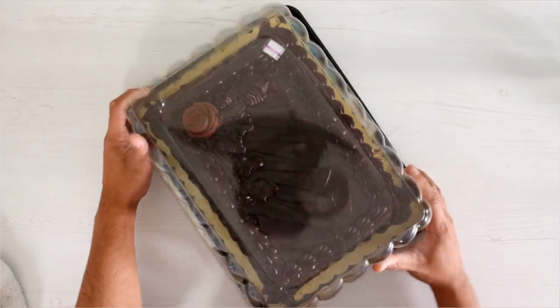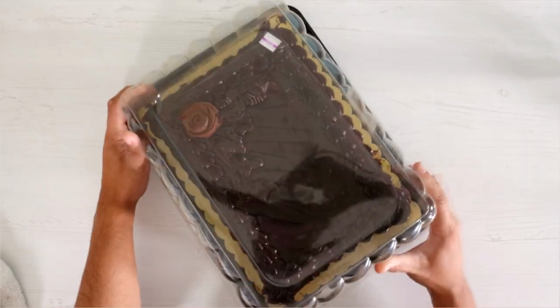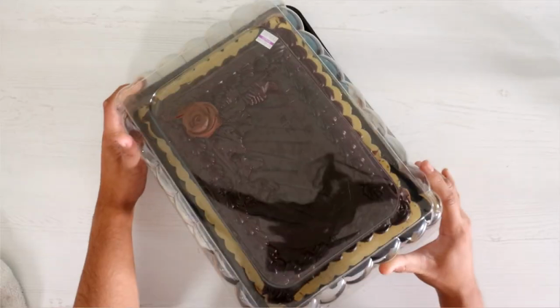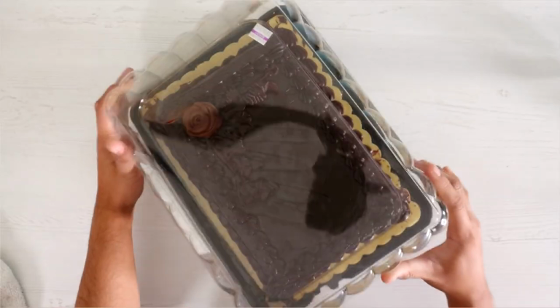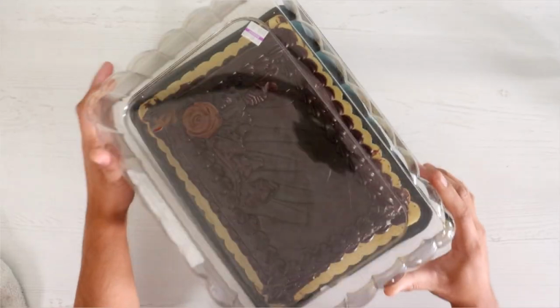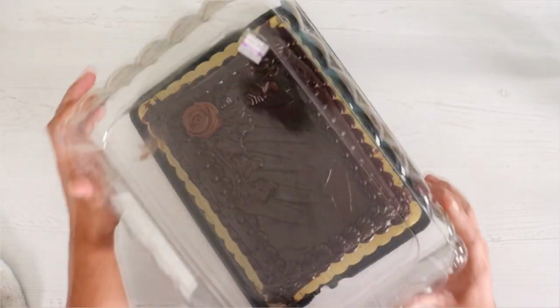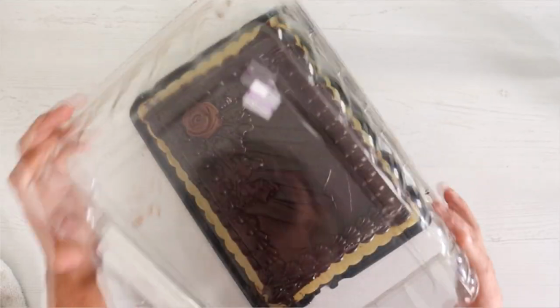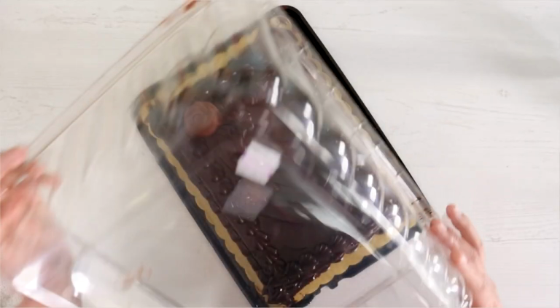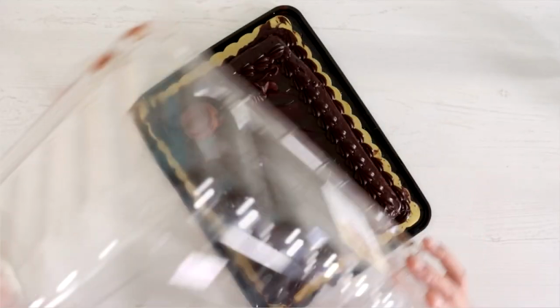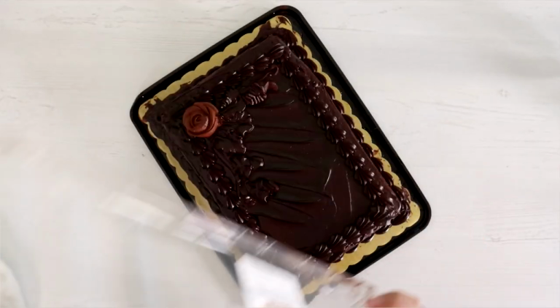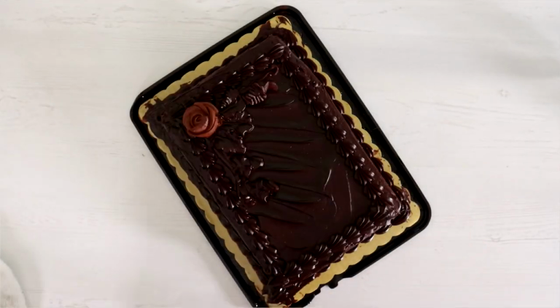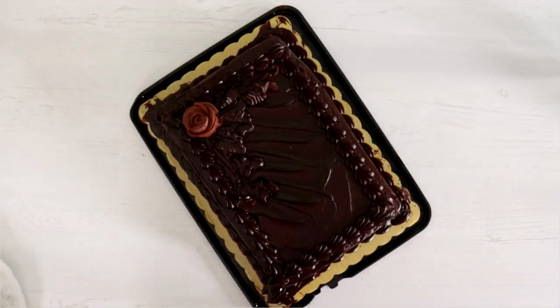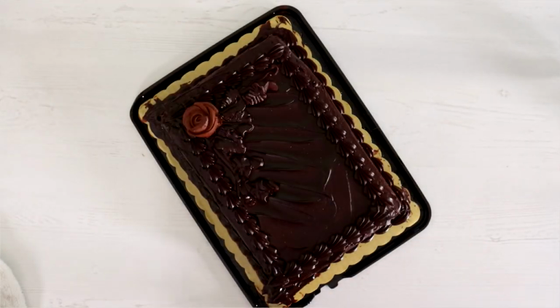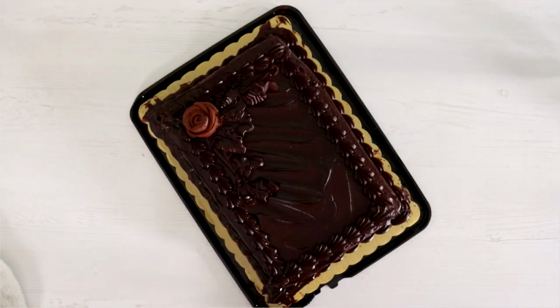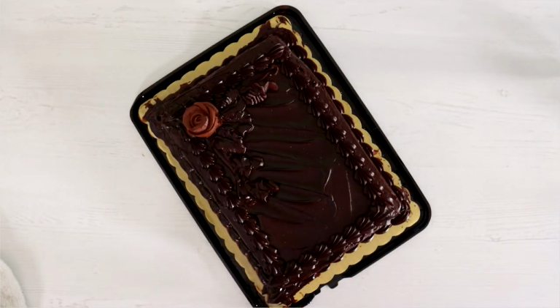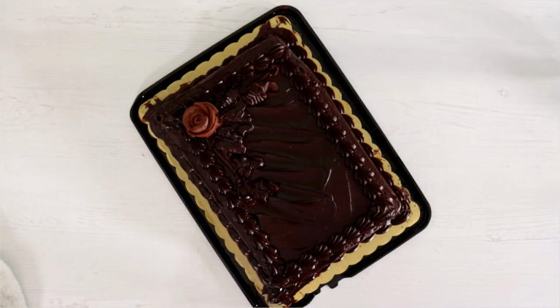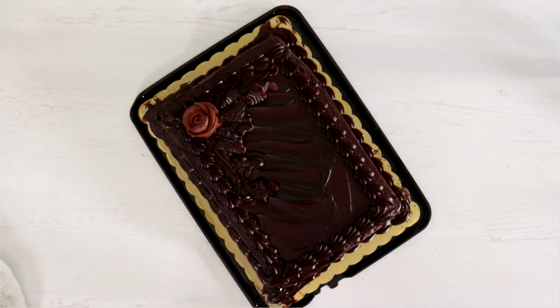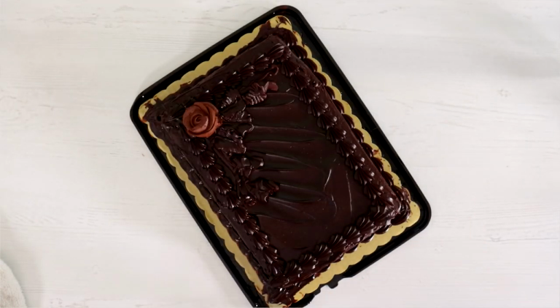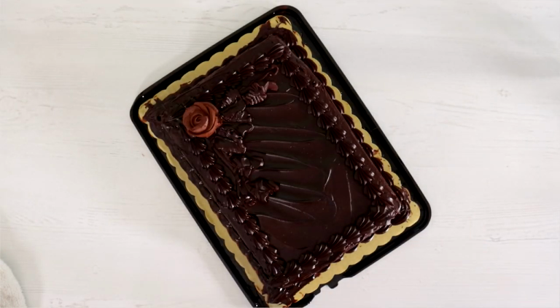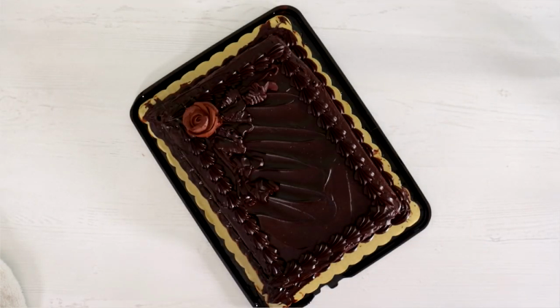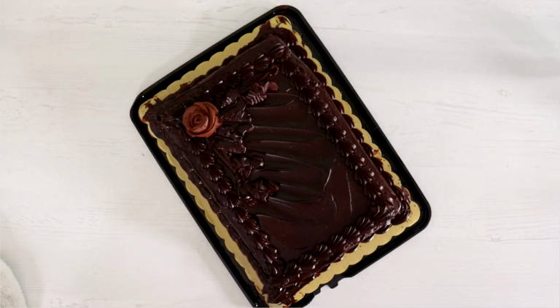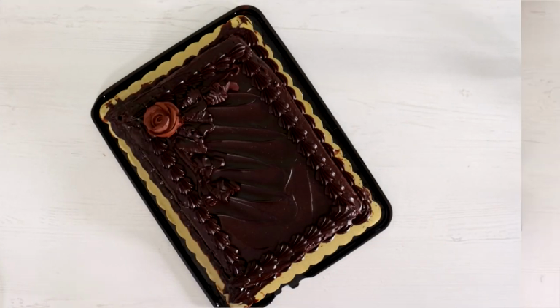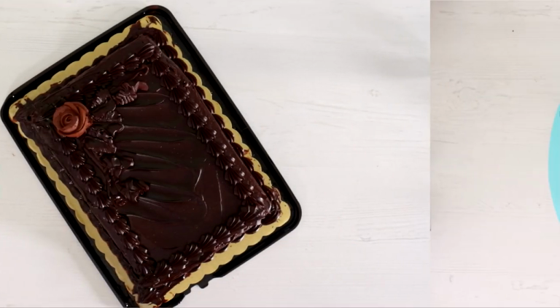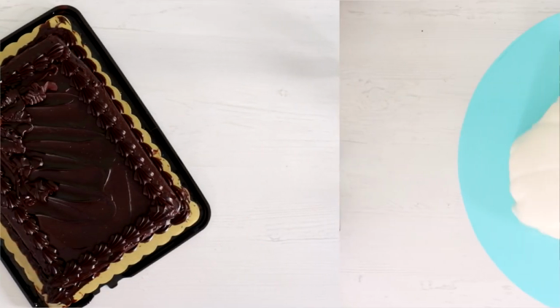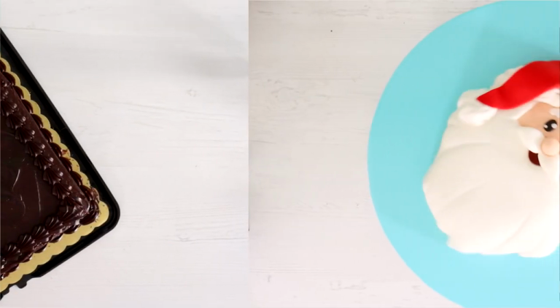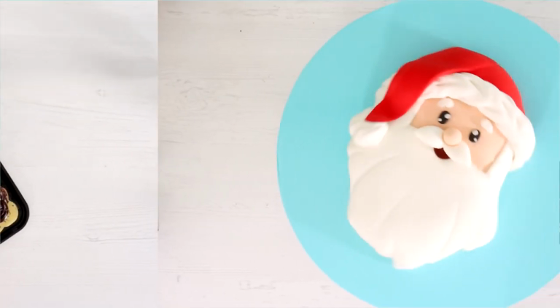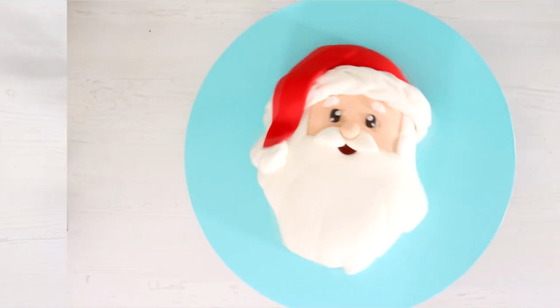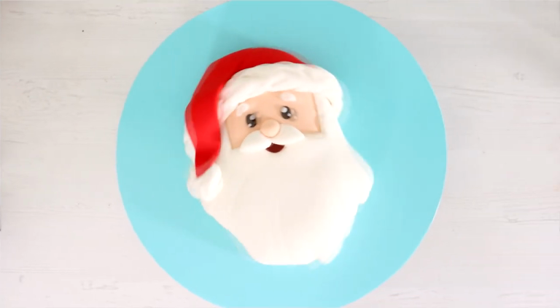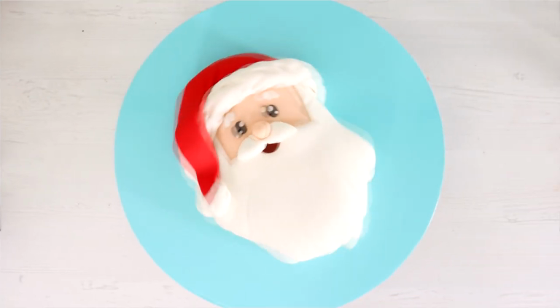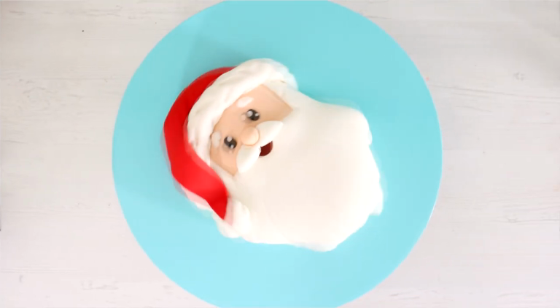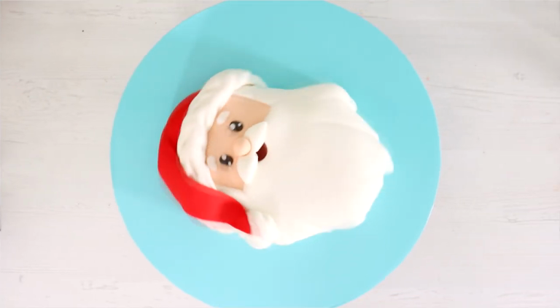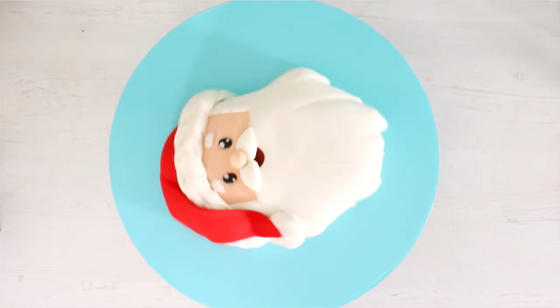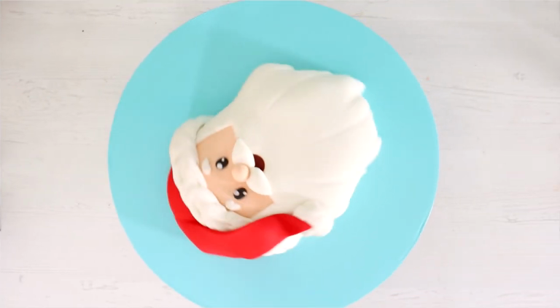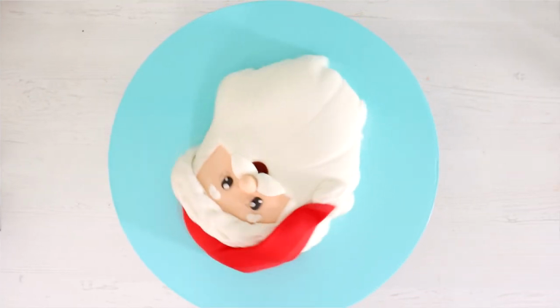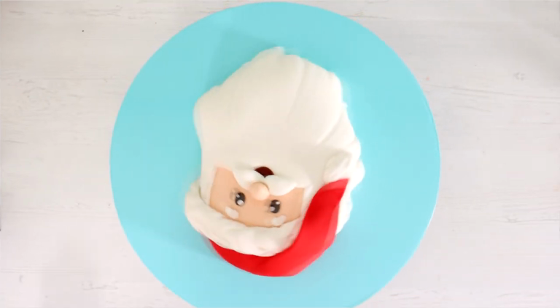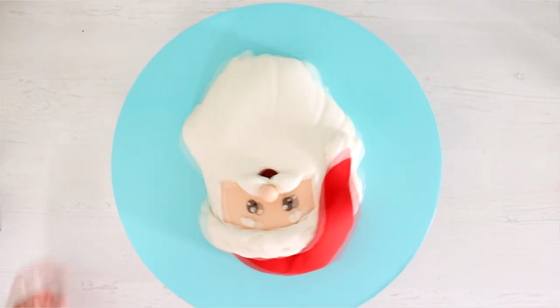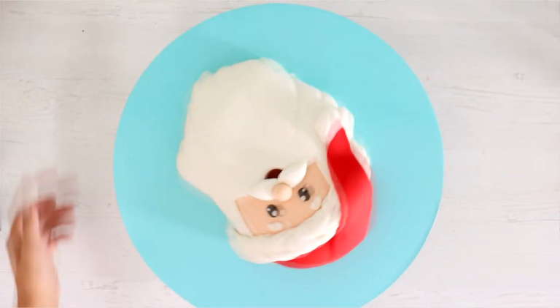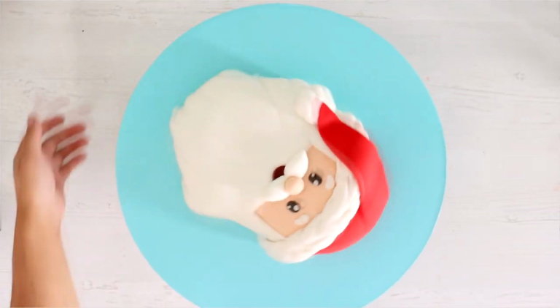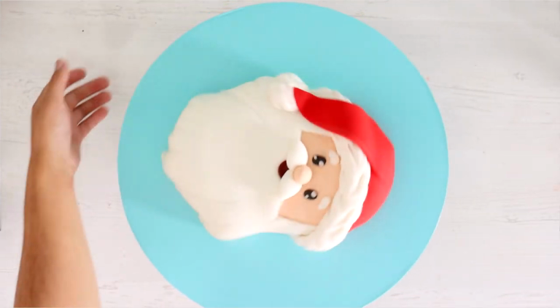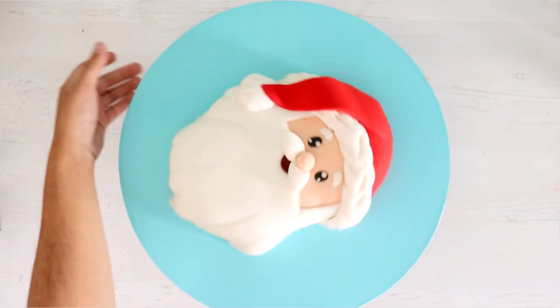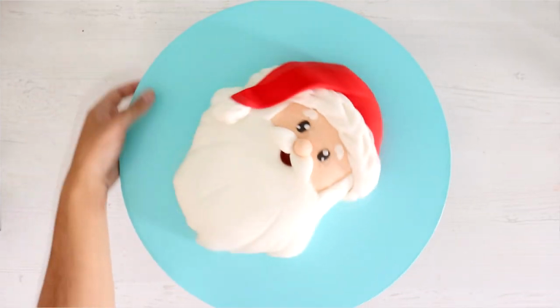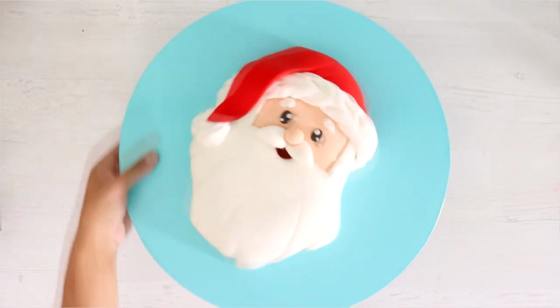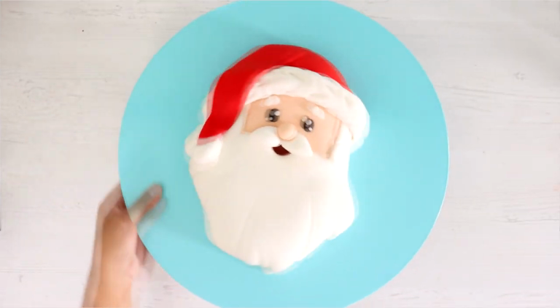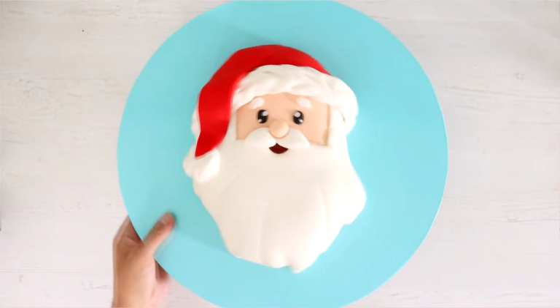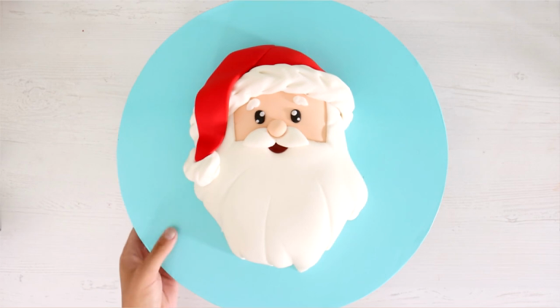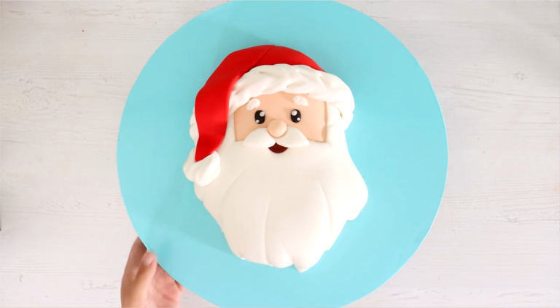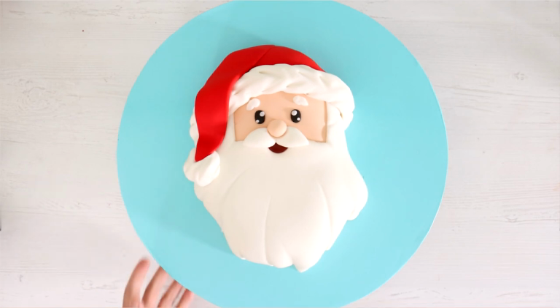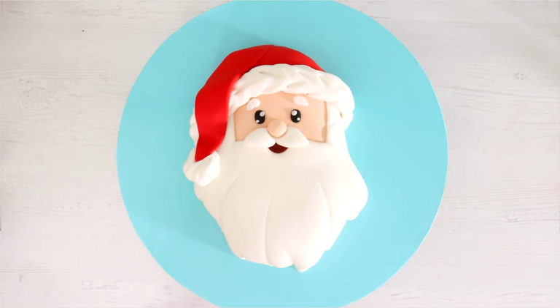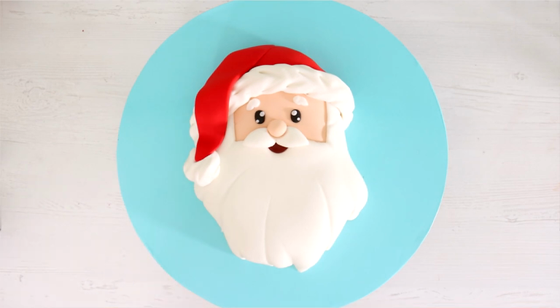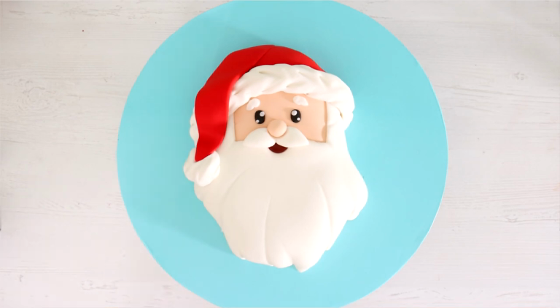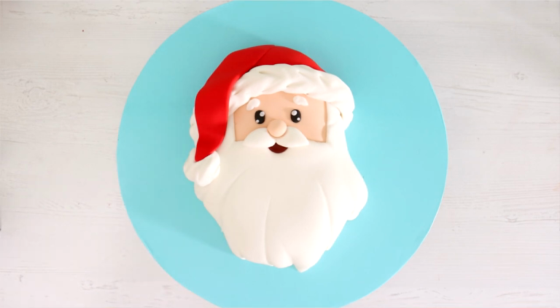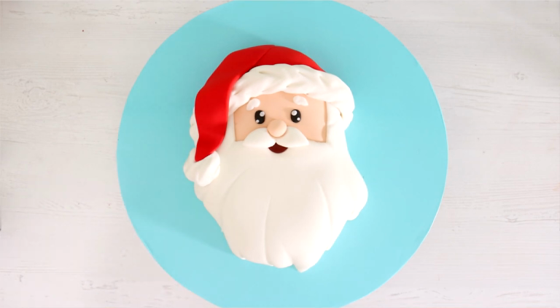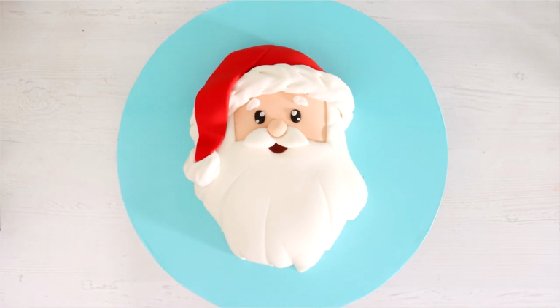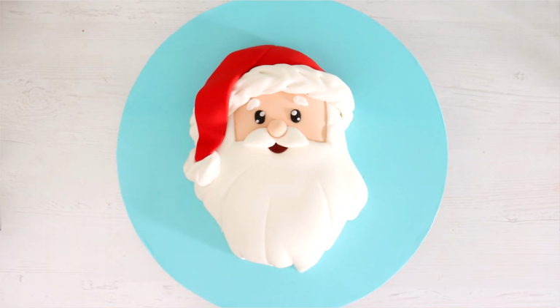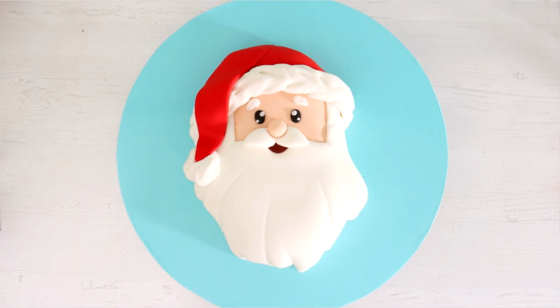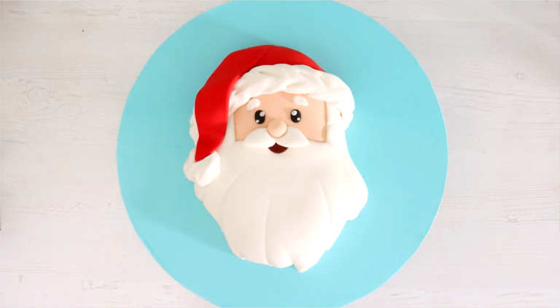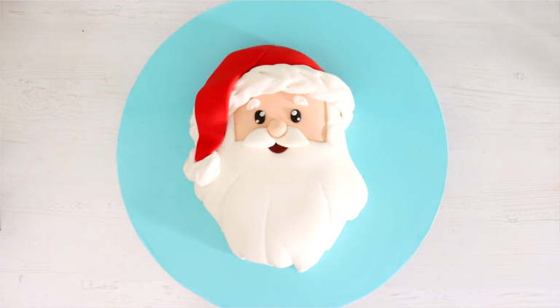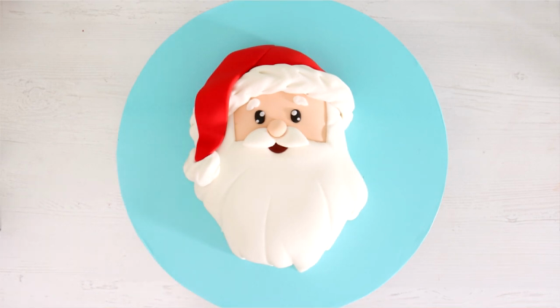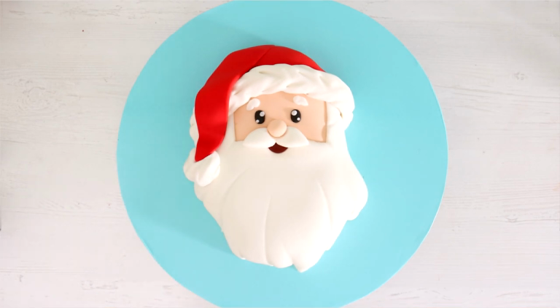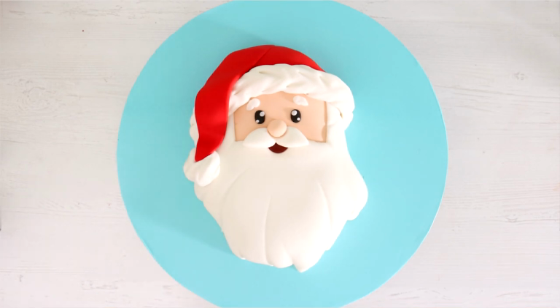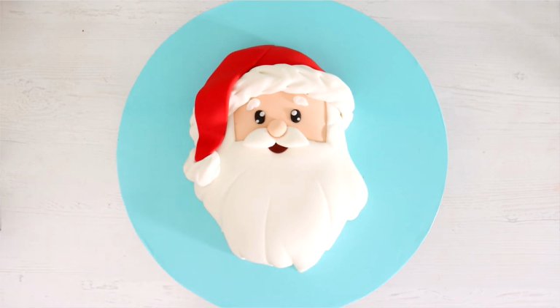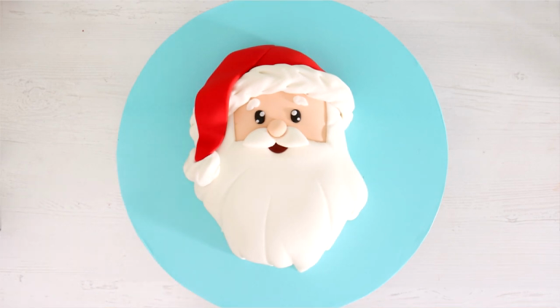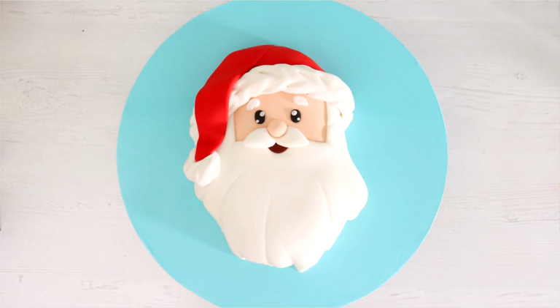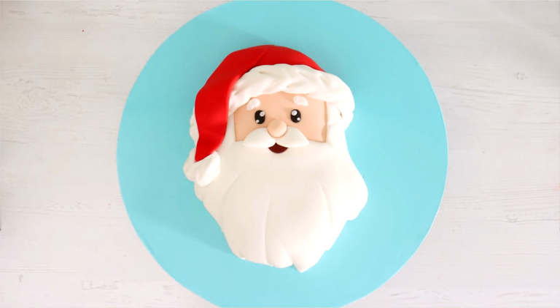Hey guys, so today we're going to take this $20 cake and turn it into this spectacular Santa Claus cake. So let's get started.